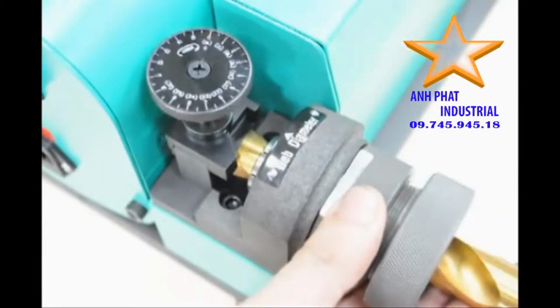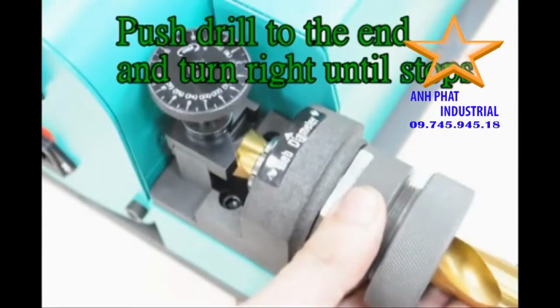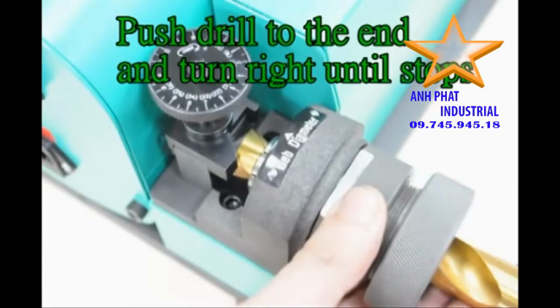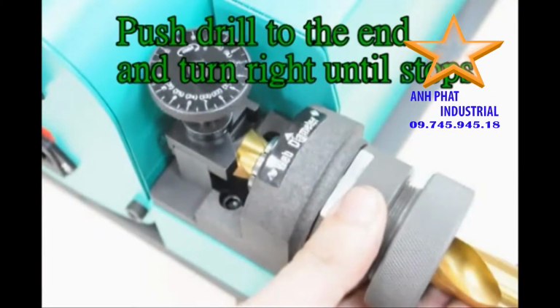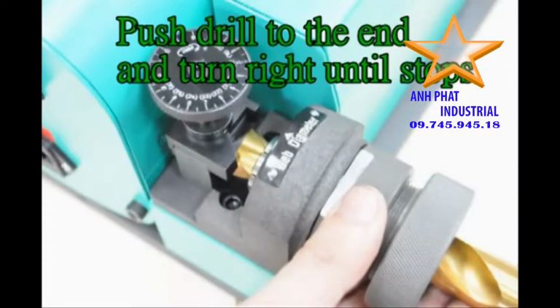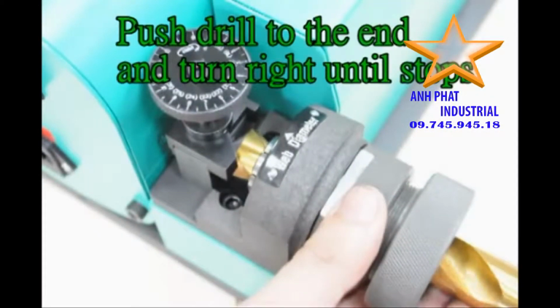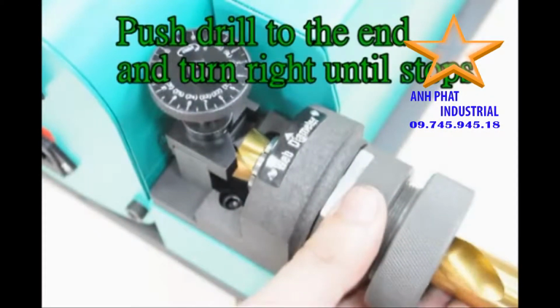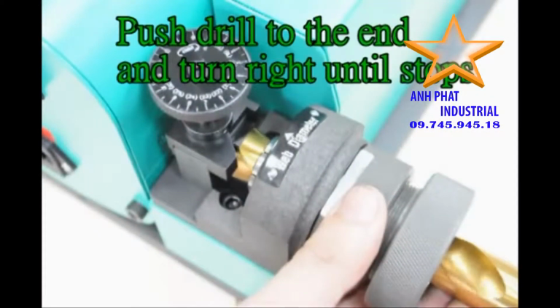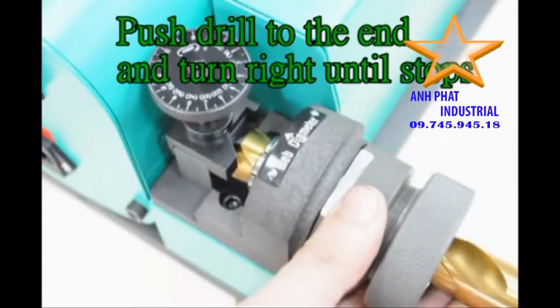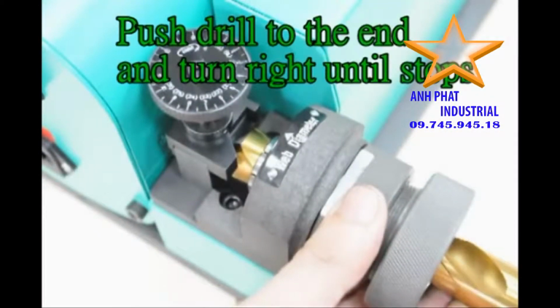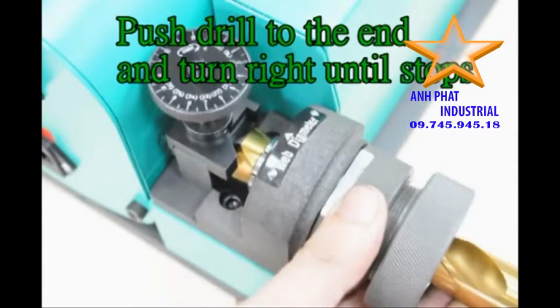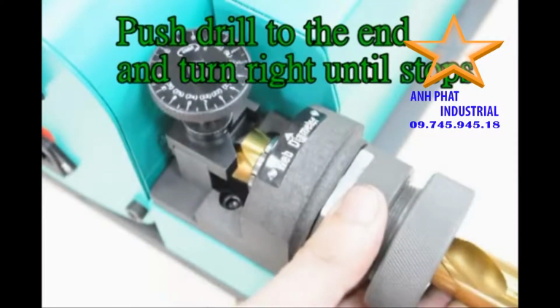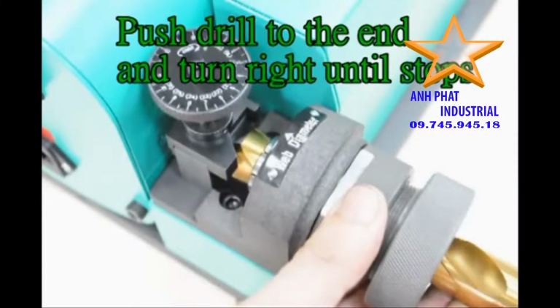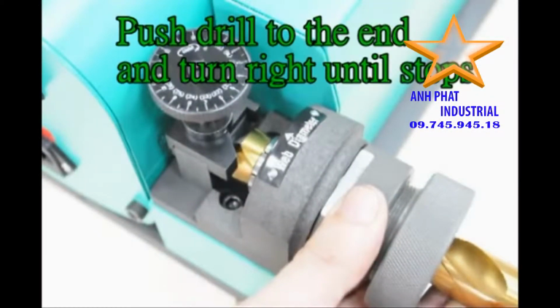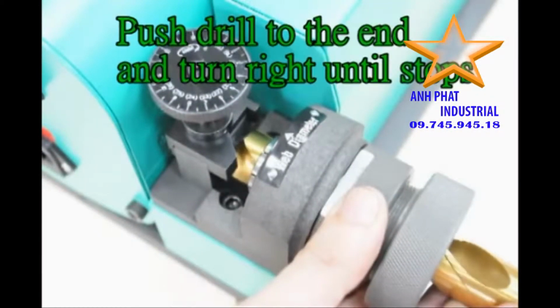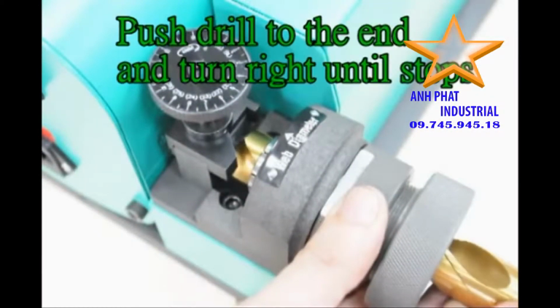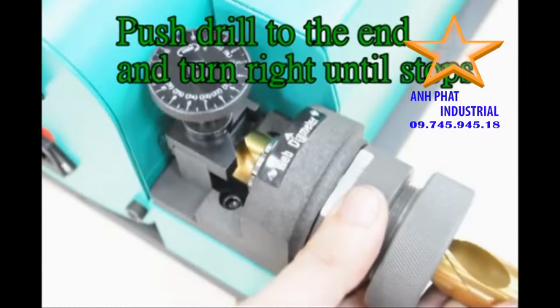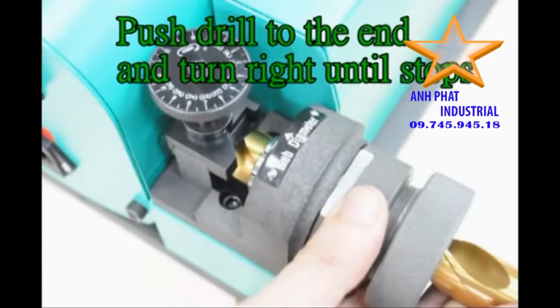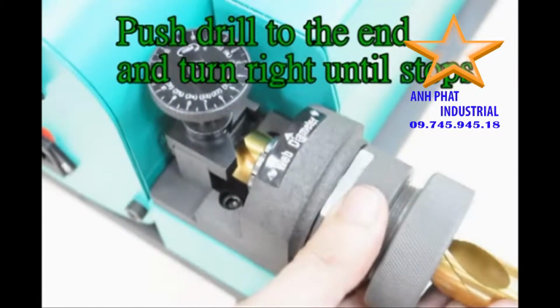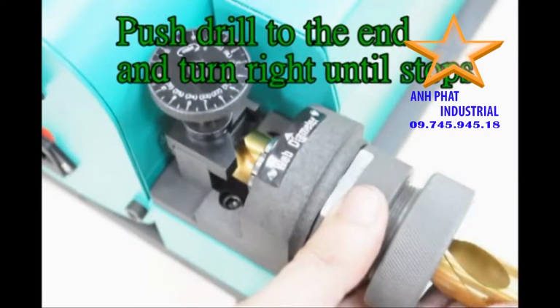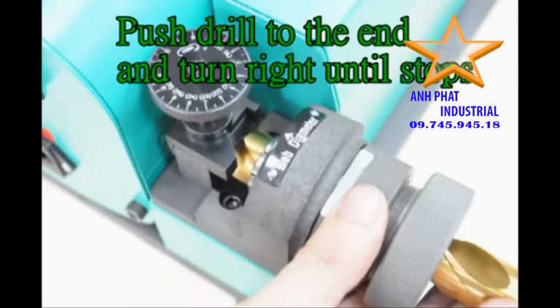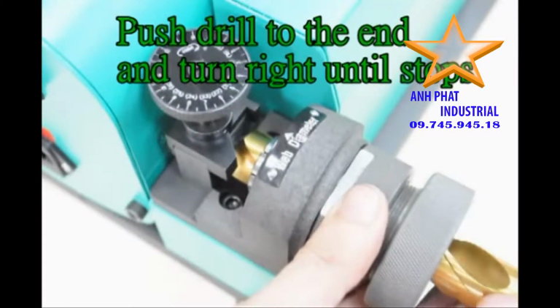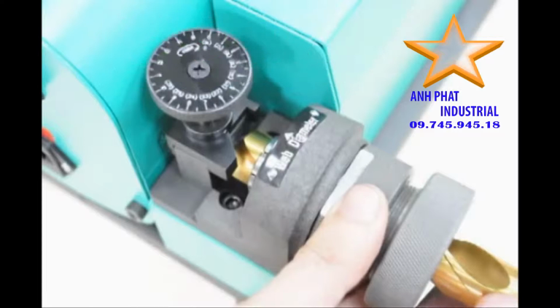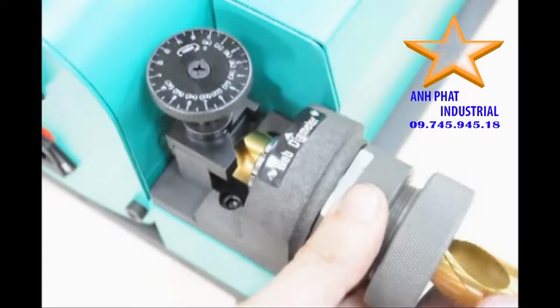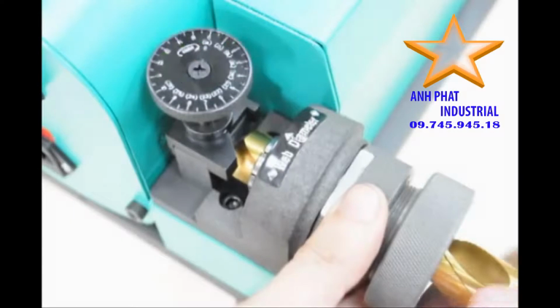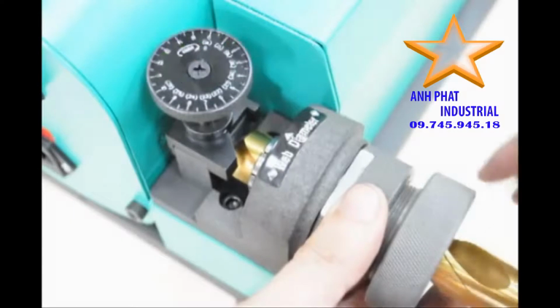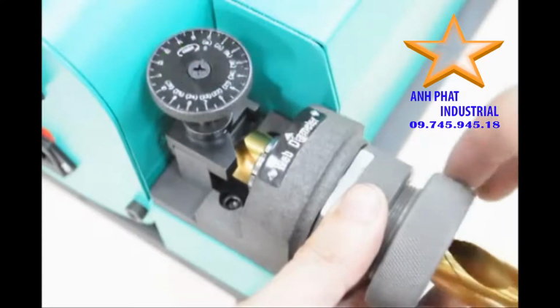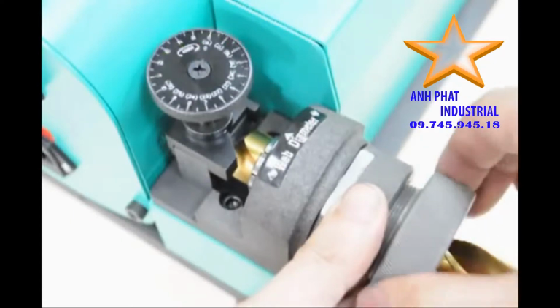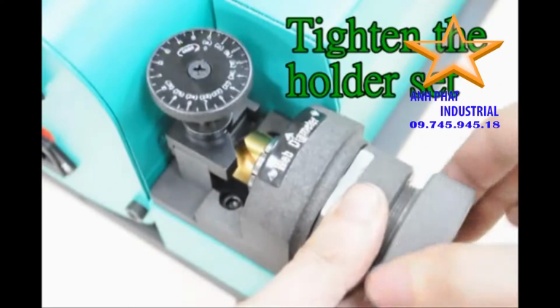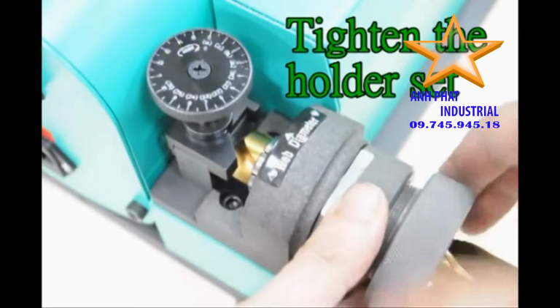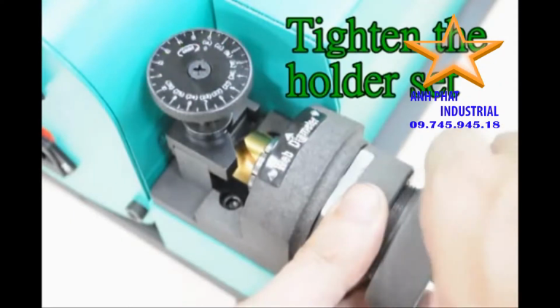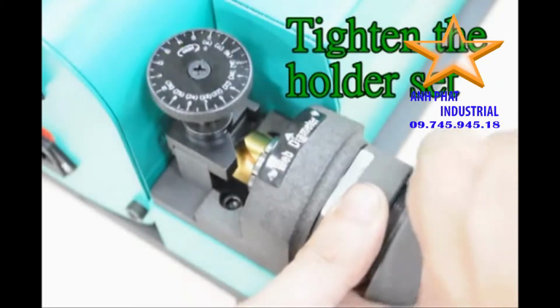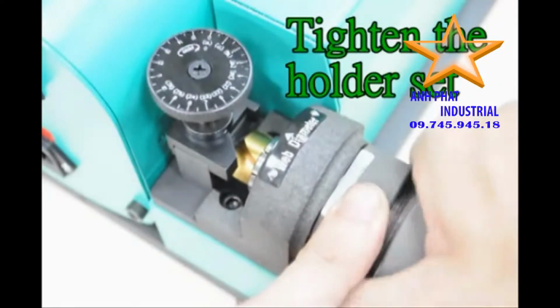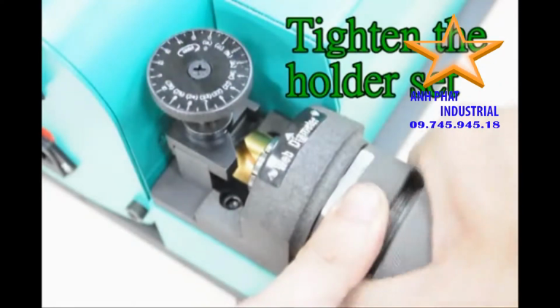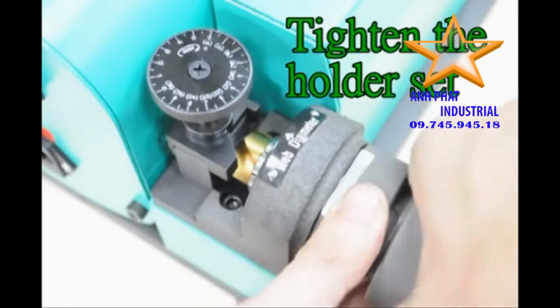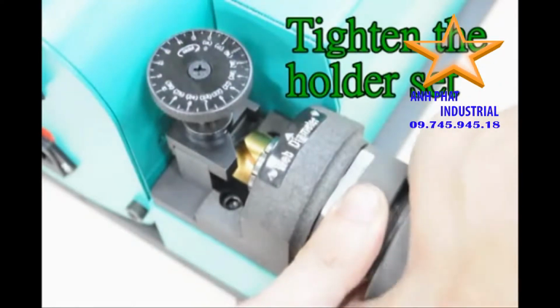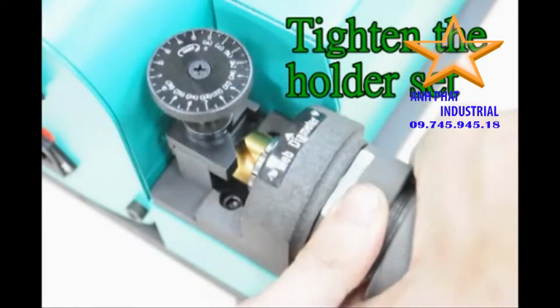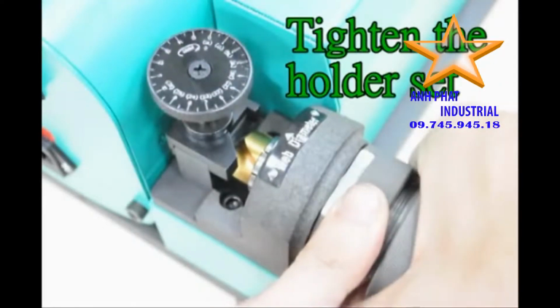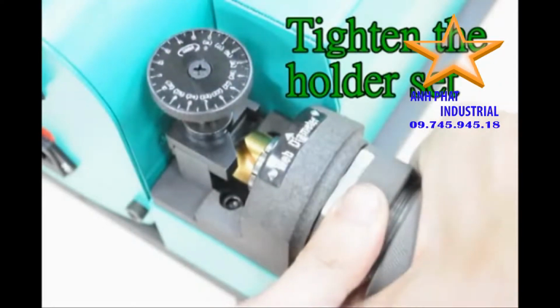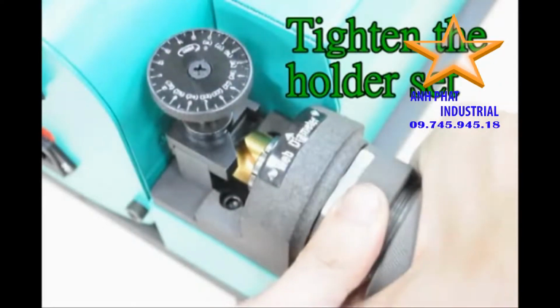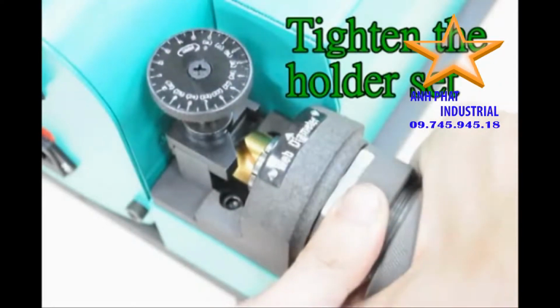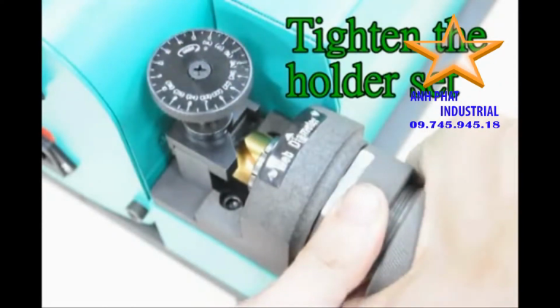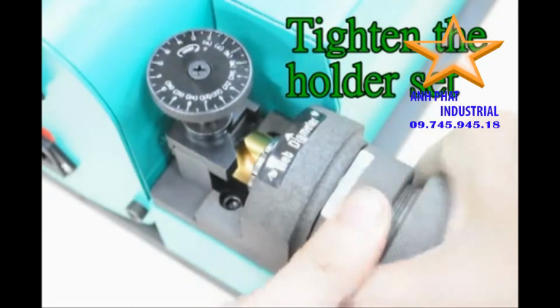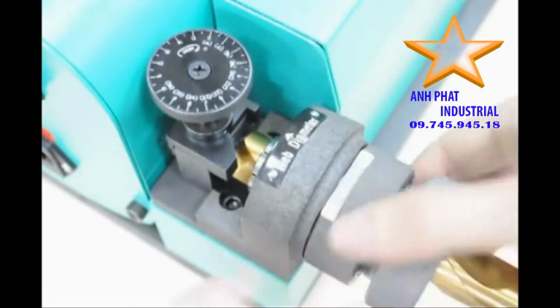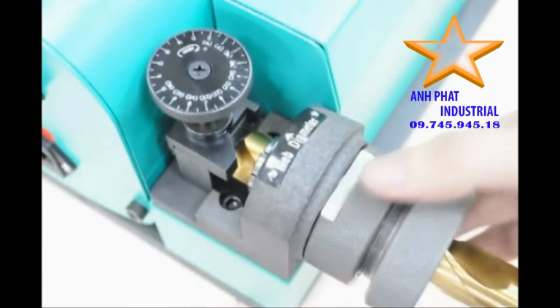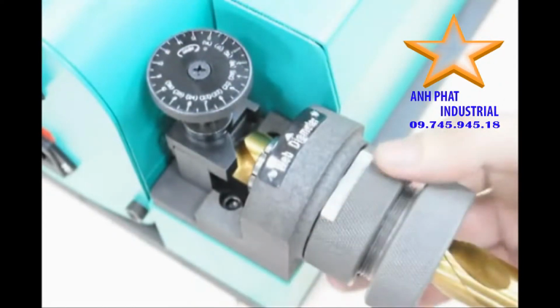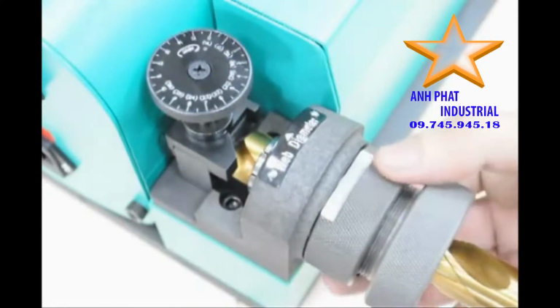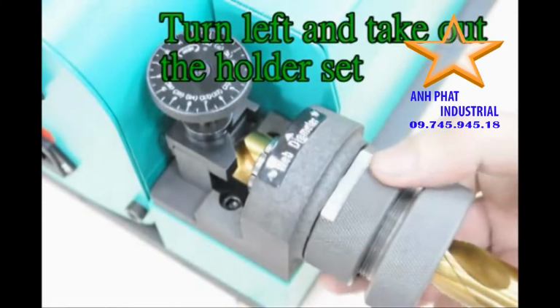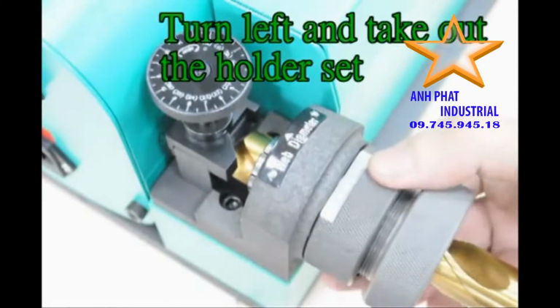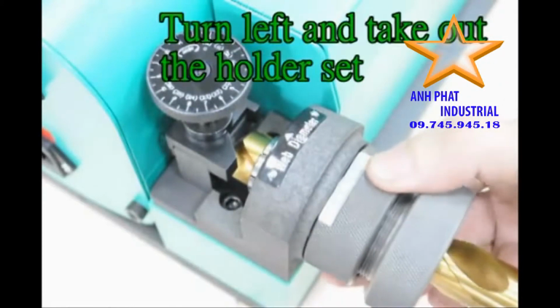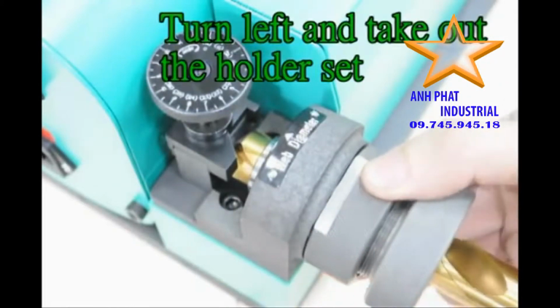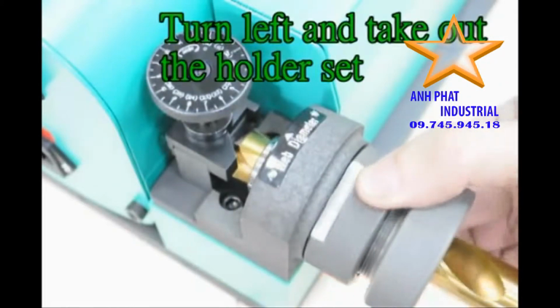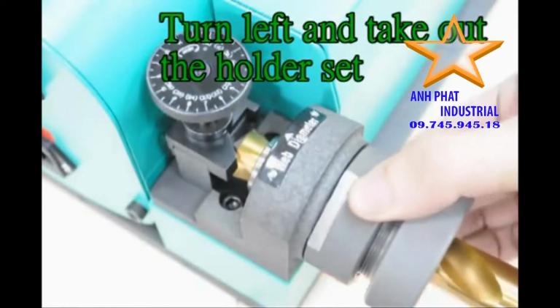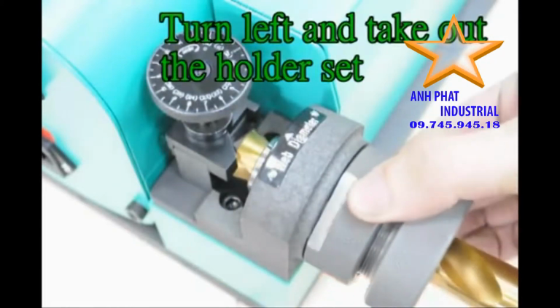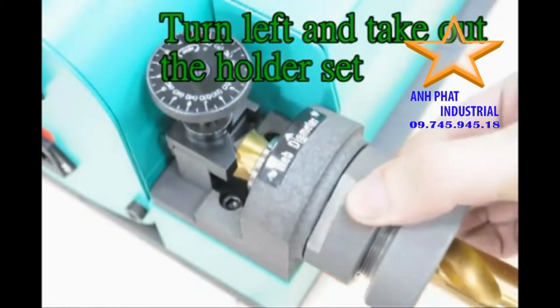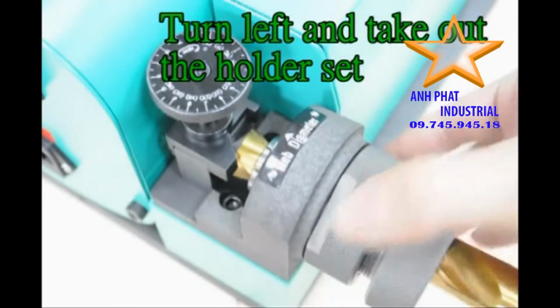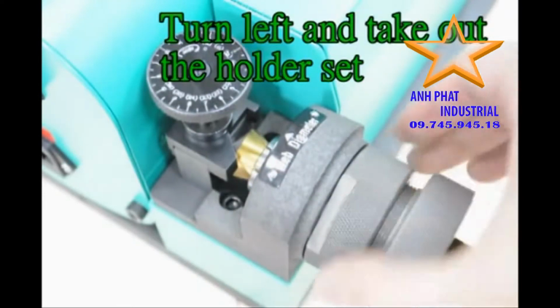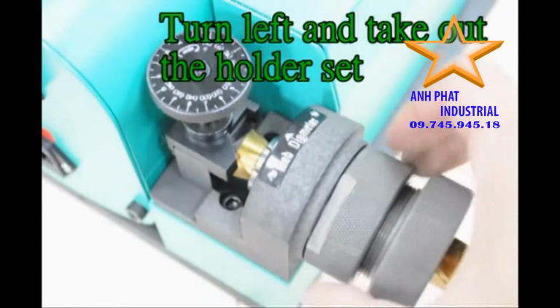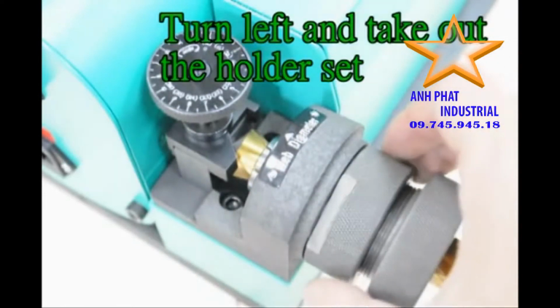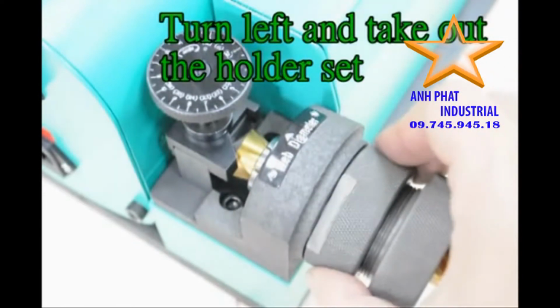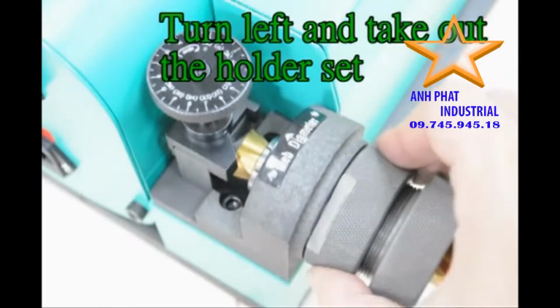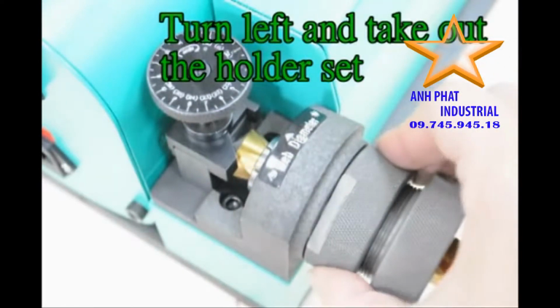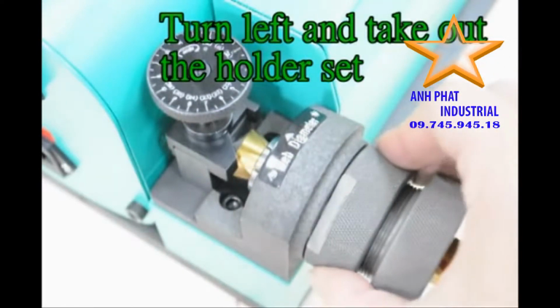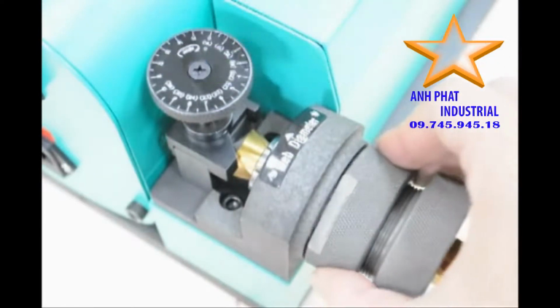Push drill to the end and turn right until it stops, then tighten the holder set. Turn left and take out the holder set.